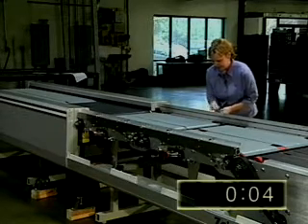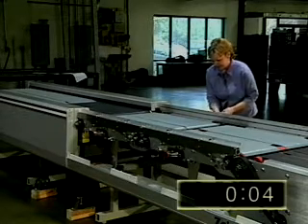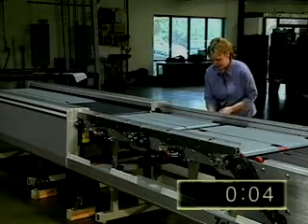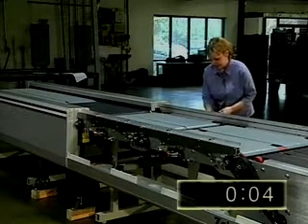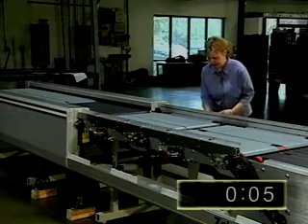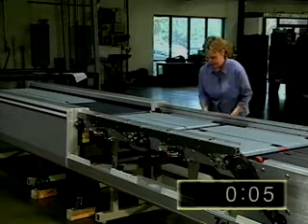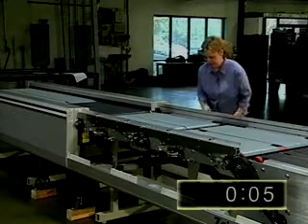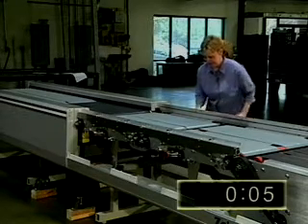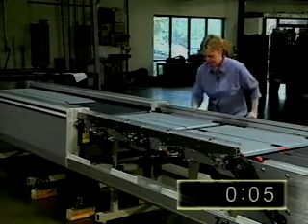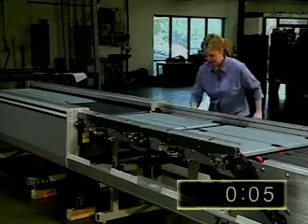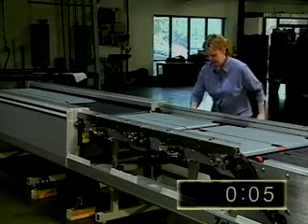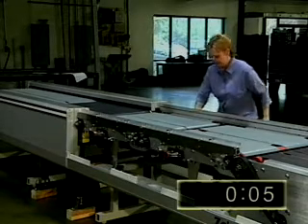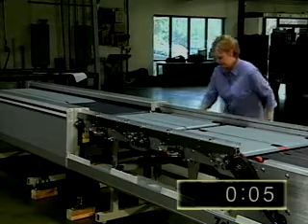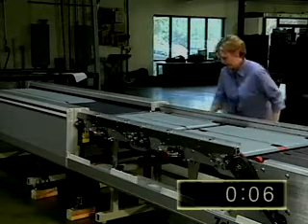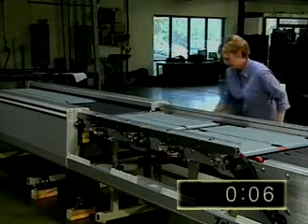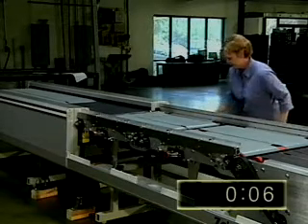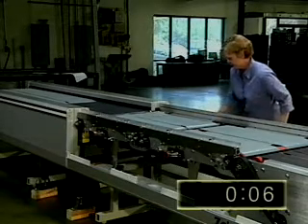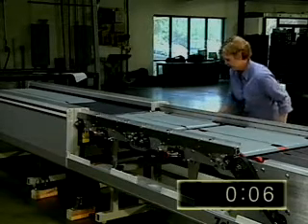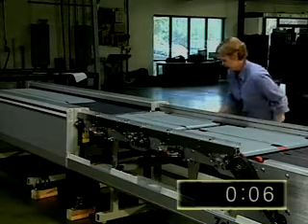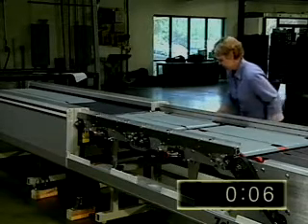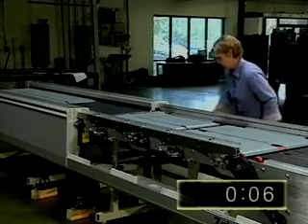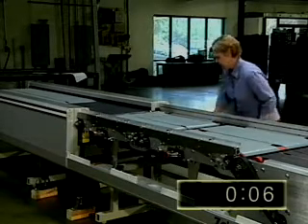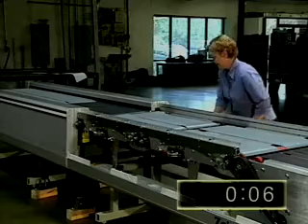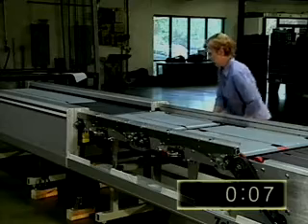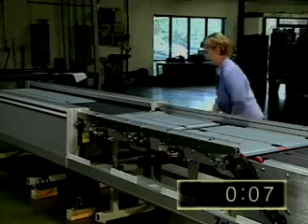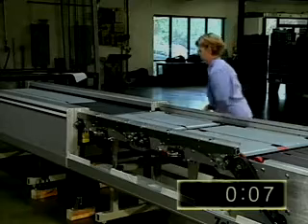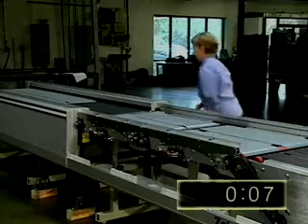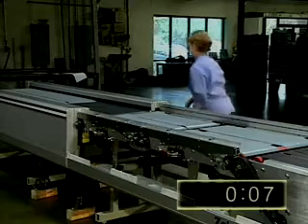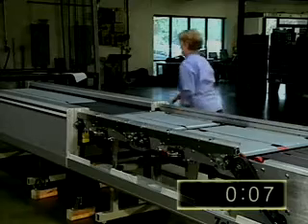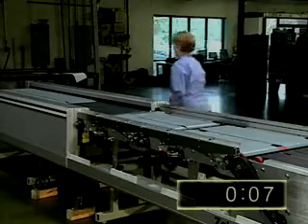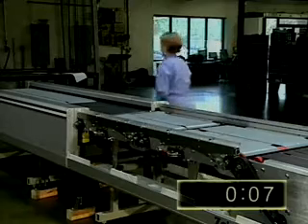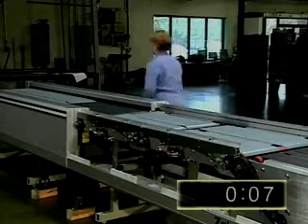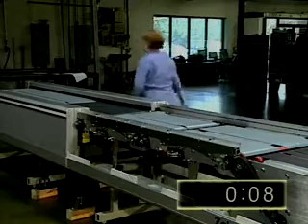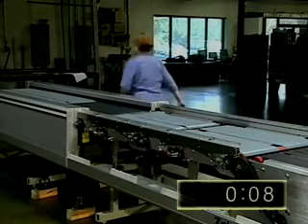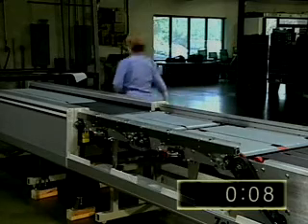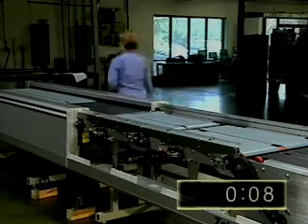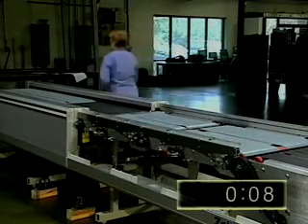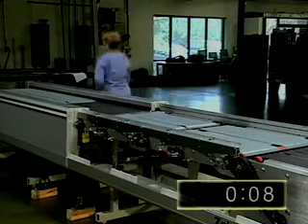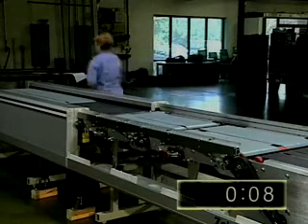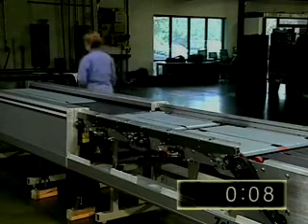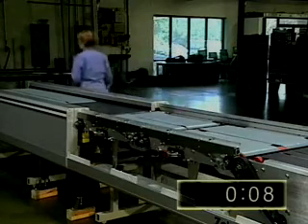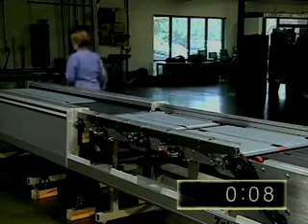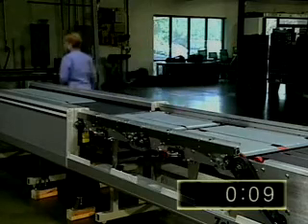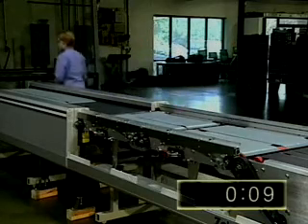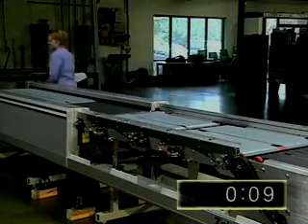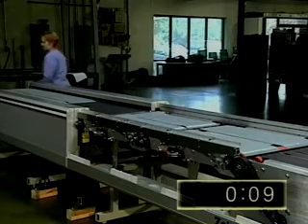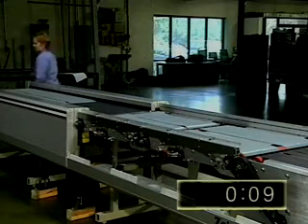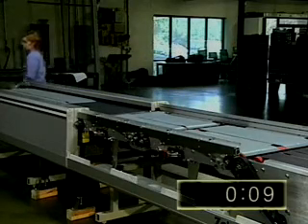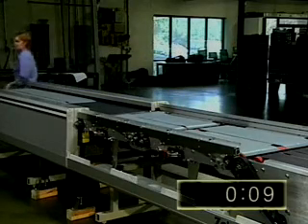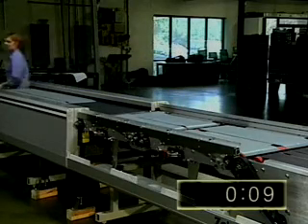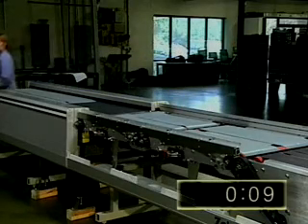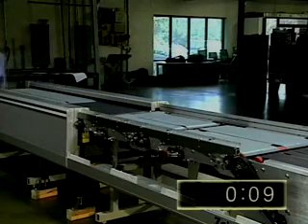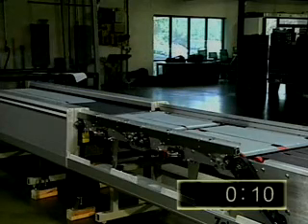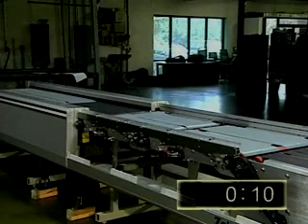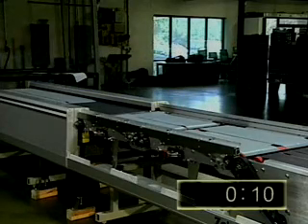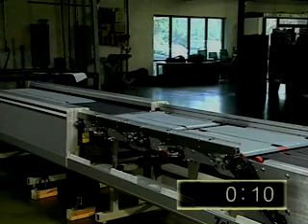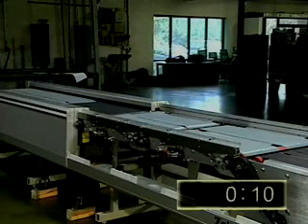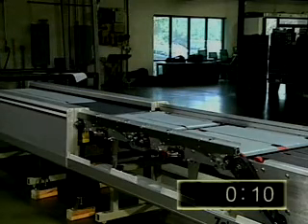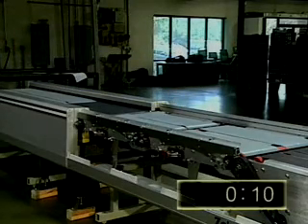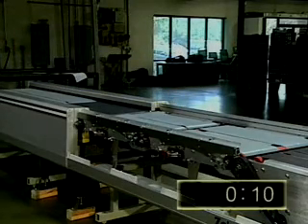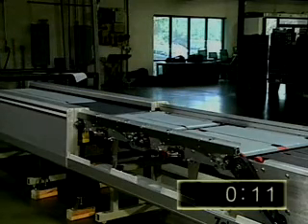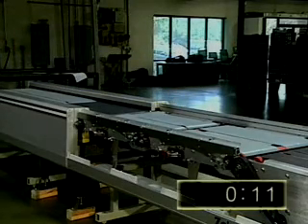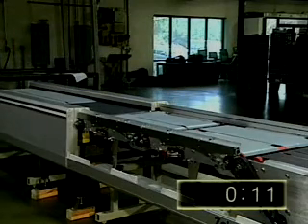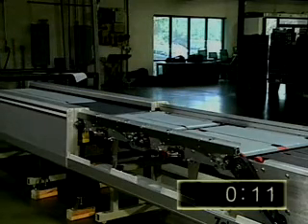Mantissa's patented quick-change belts reduce the perennial headache of belt maintenance to a mere three-minute task.